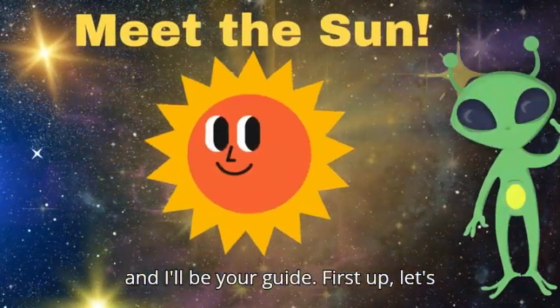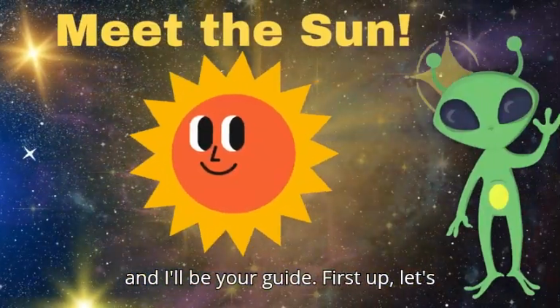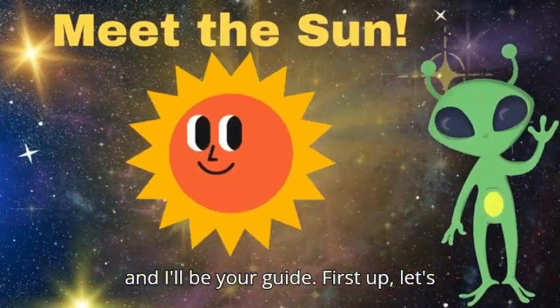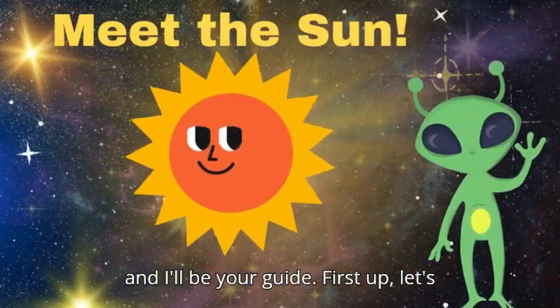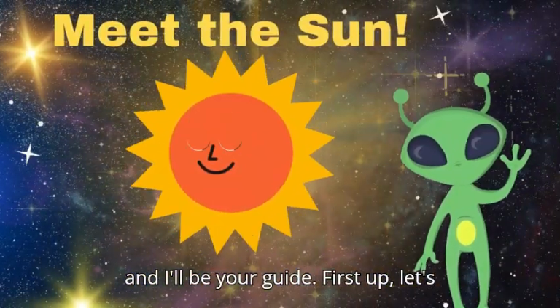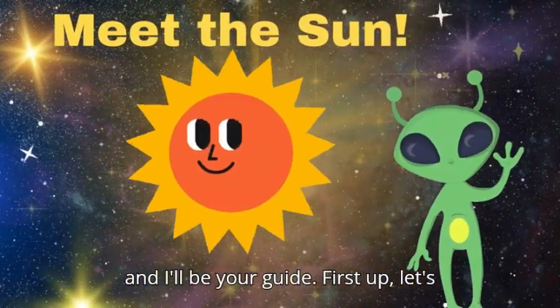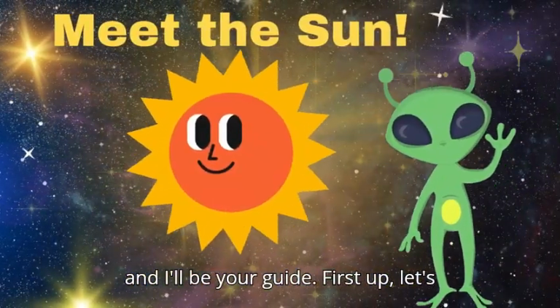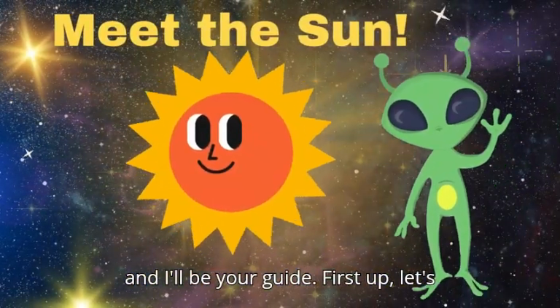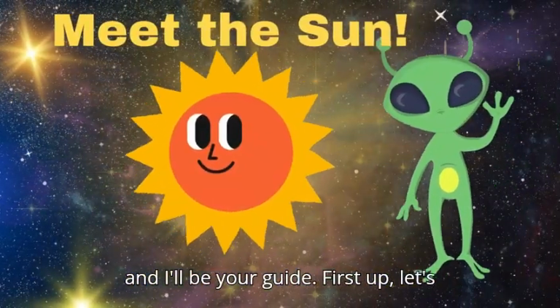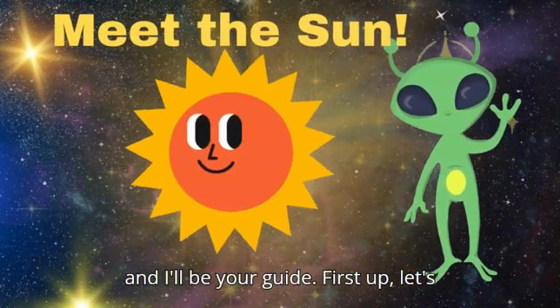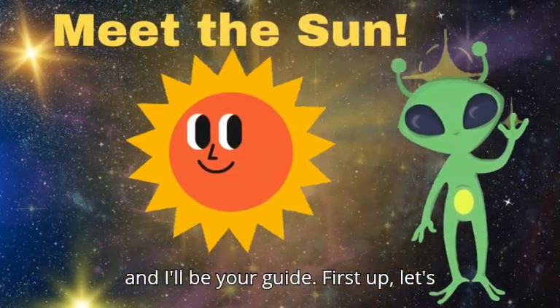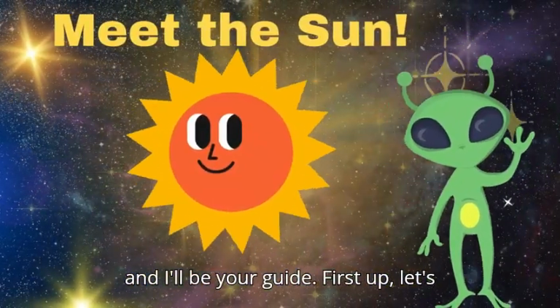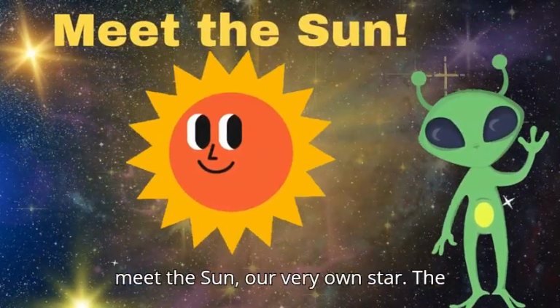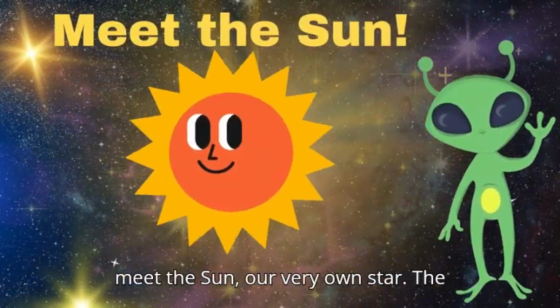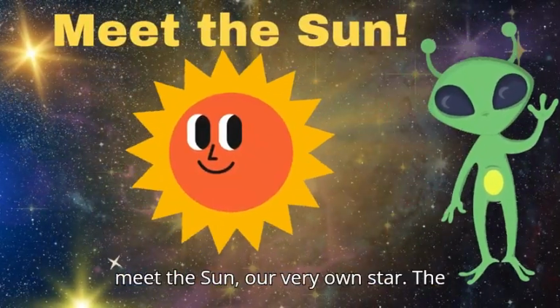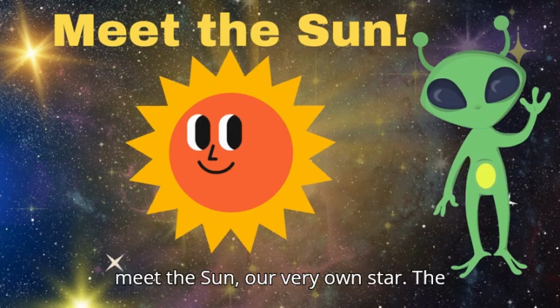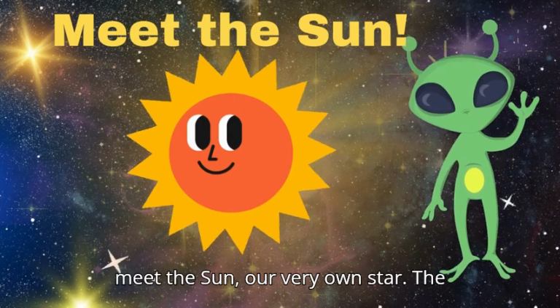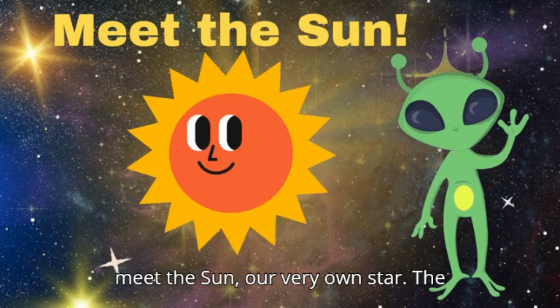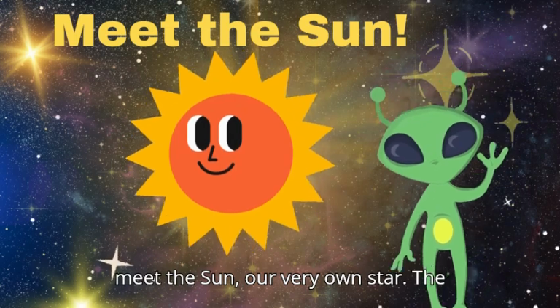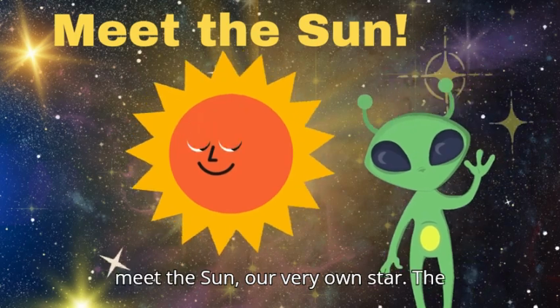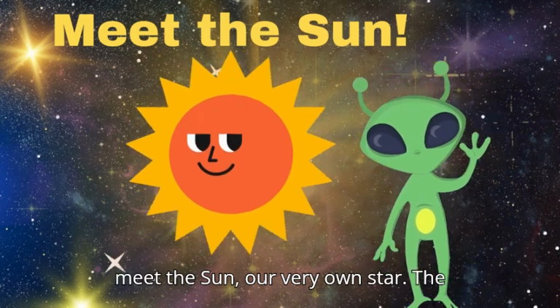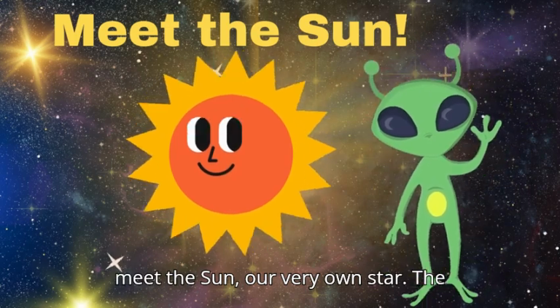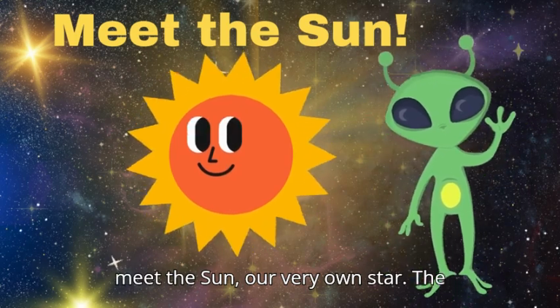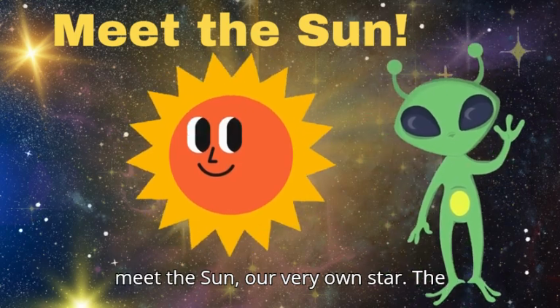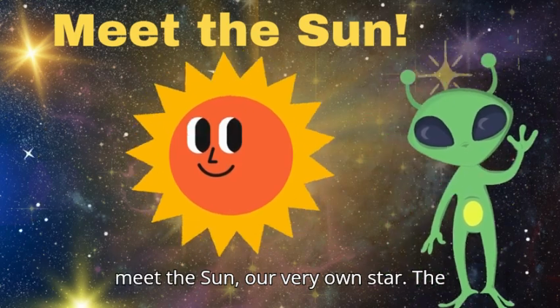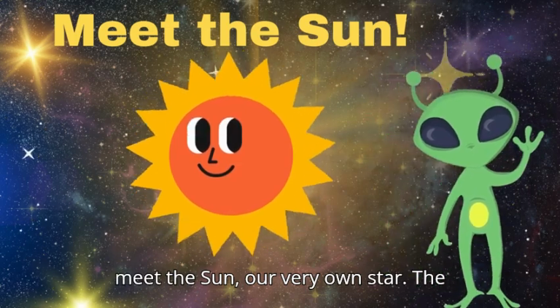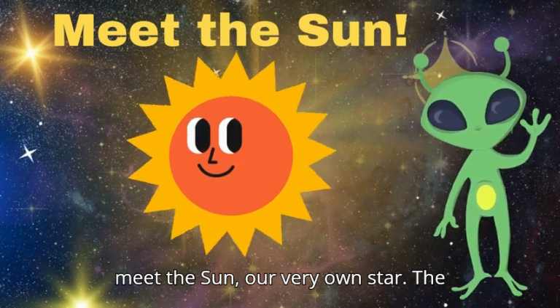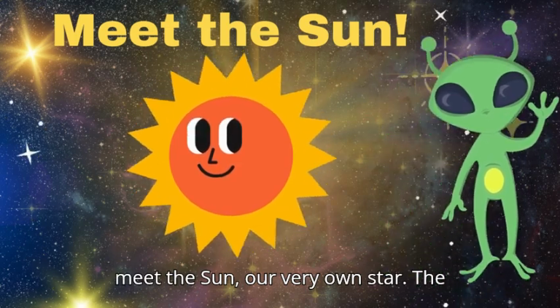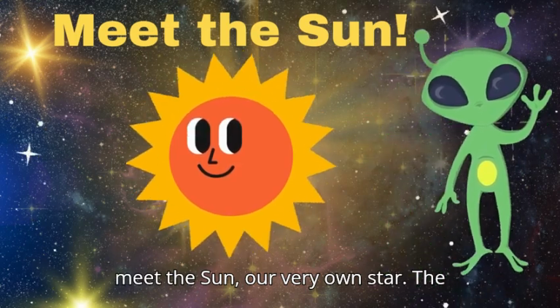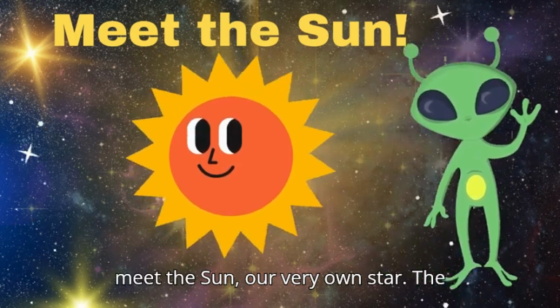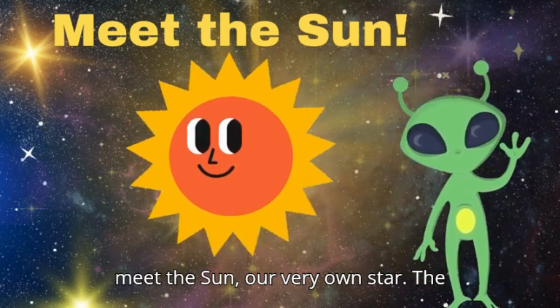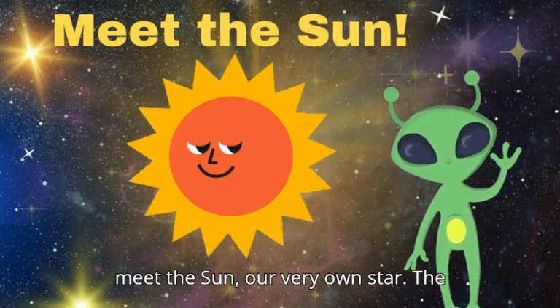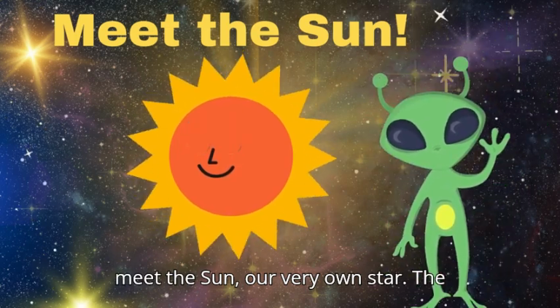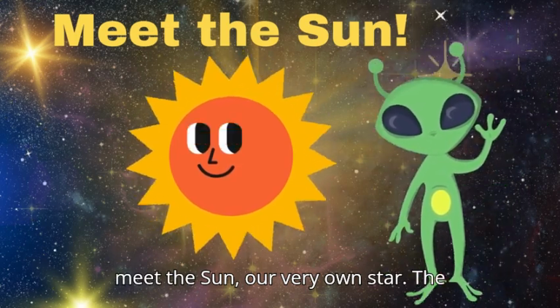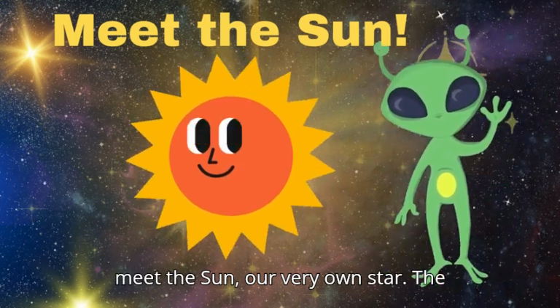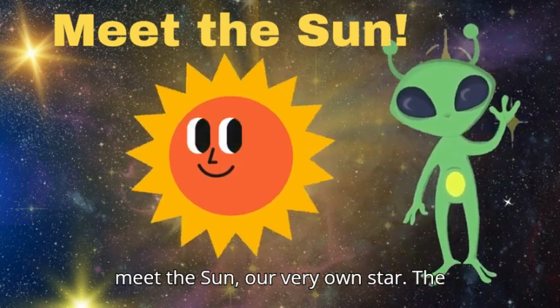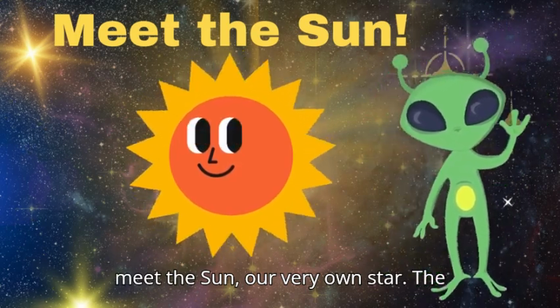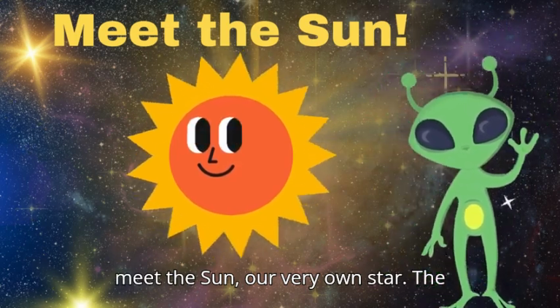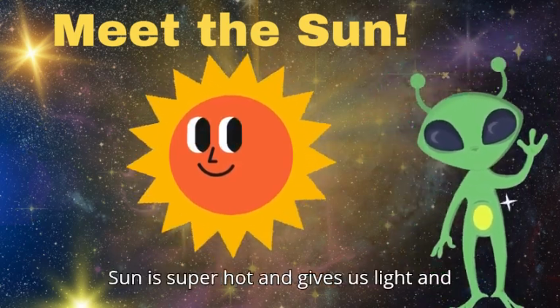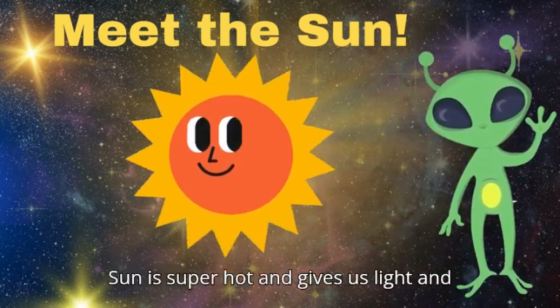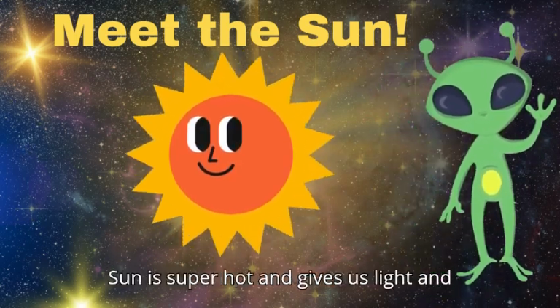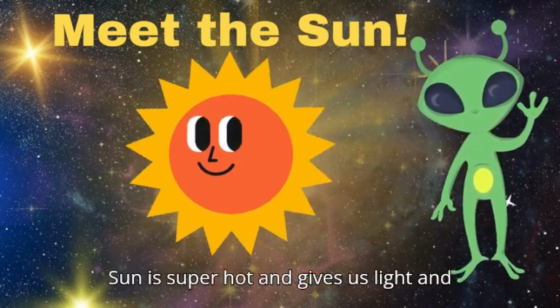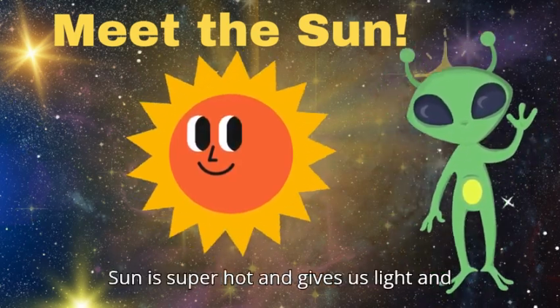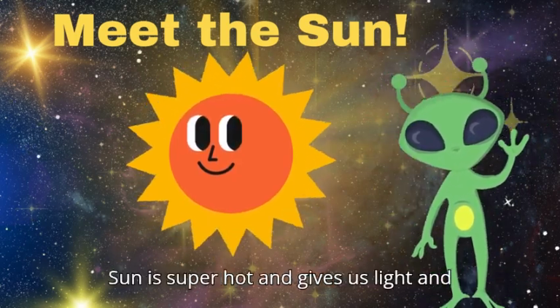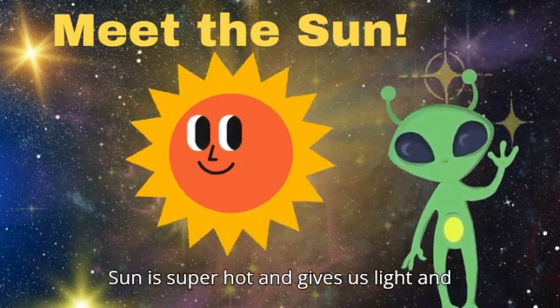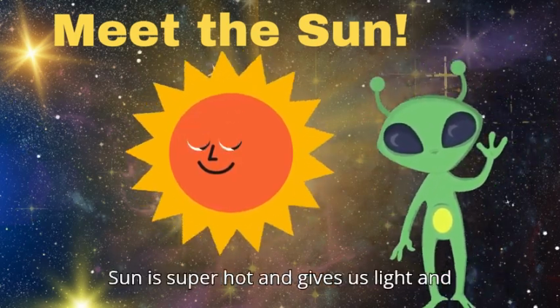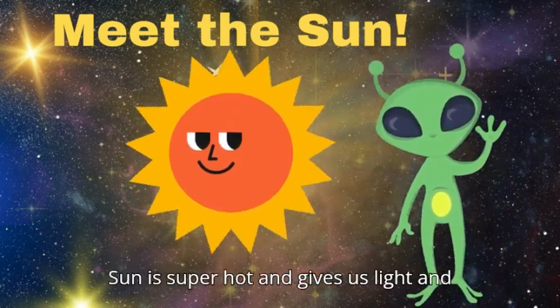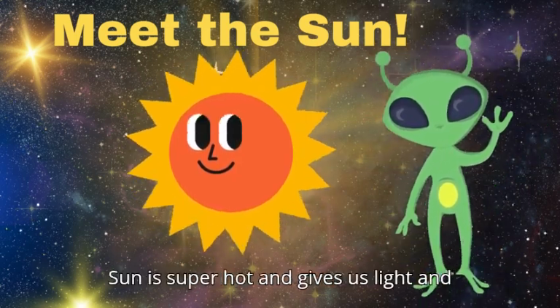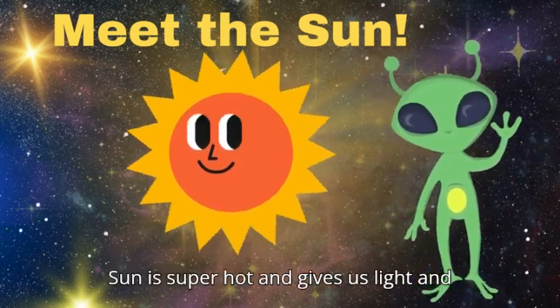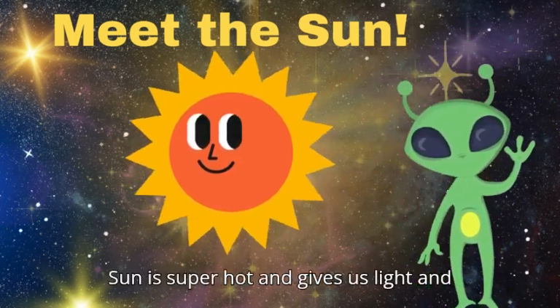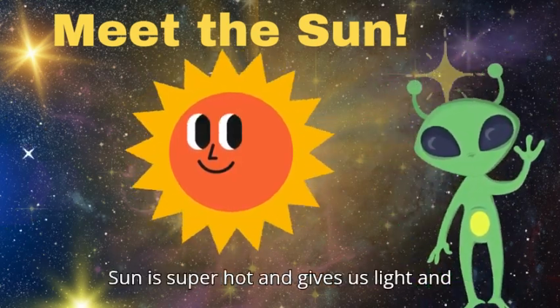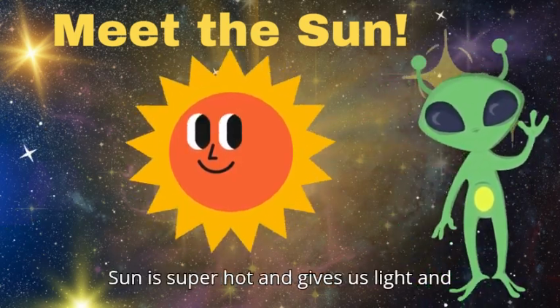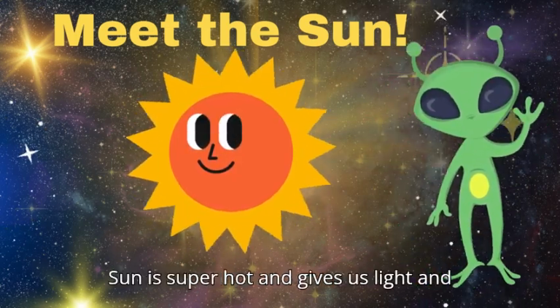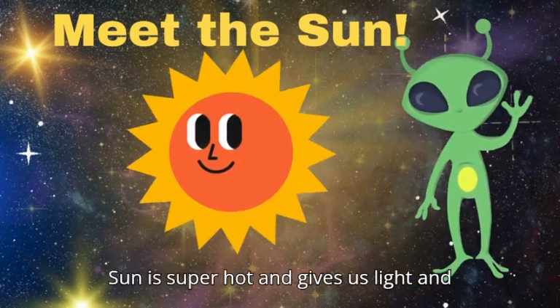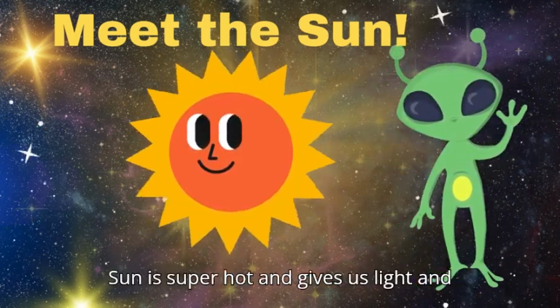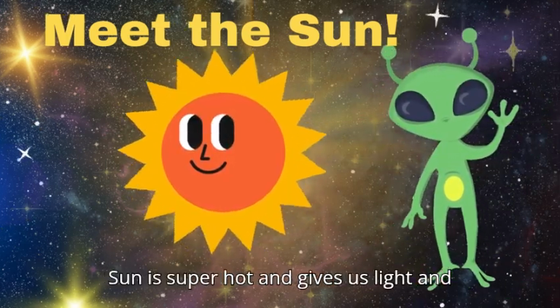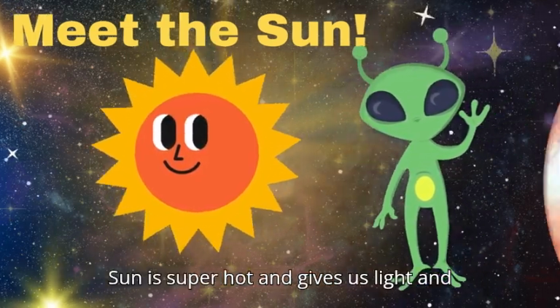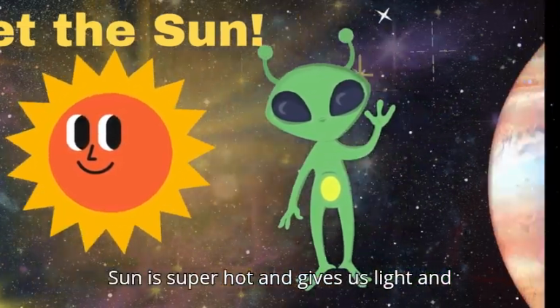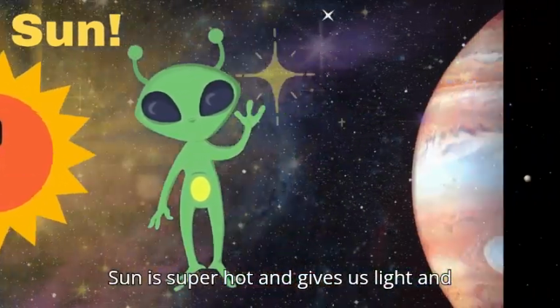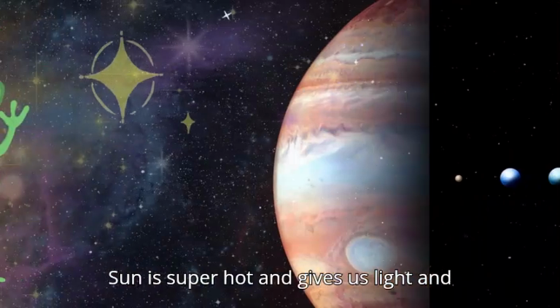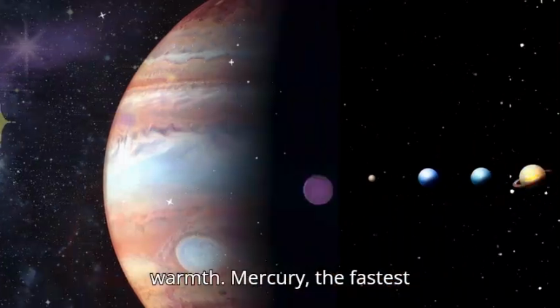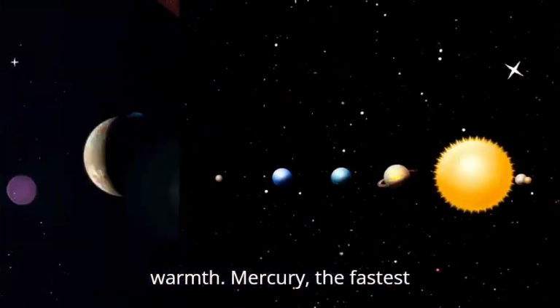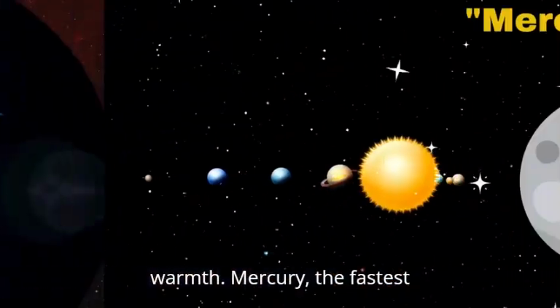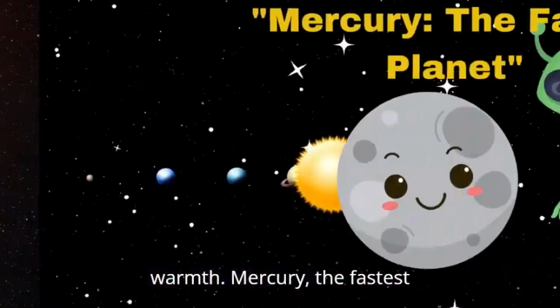First up, let's meet the sun, our very own star. The sun is super hot and gives us light and warmth.